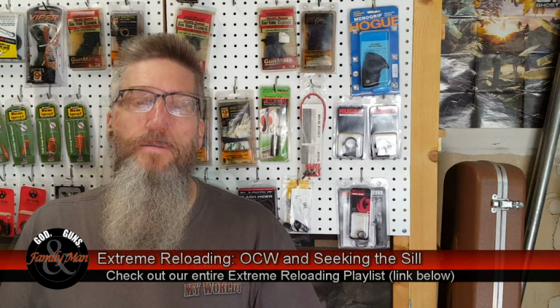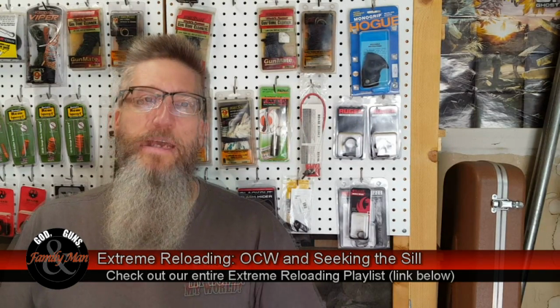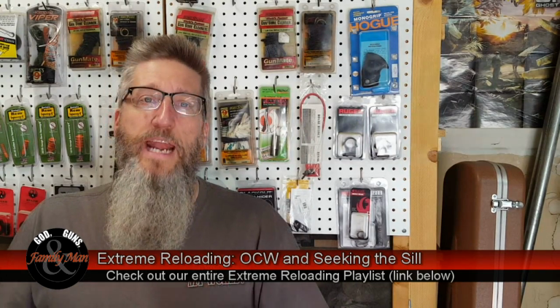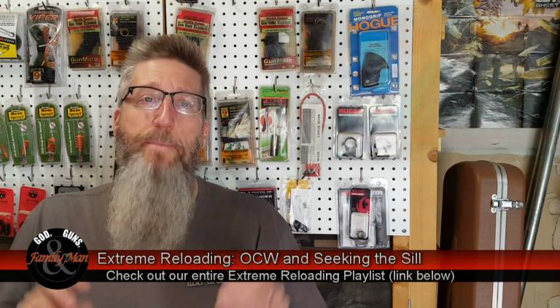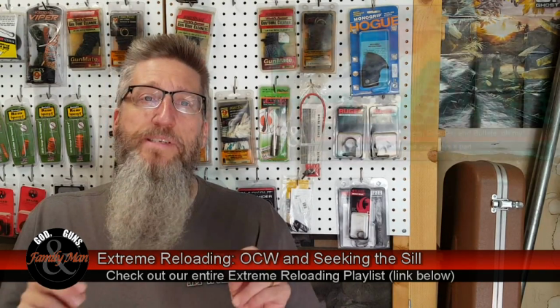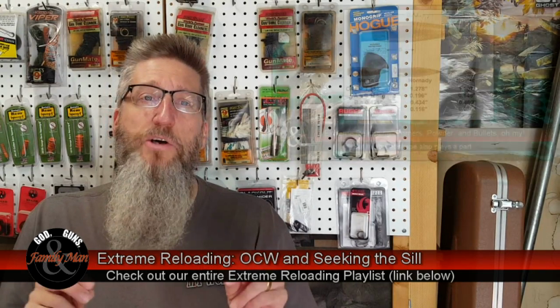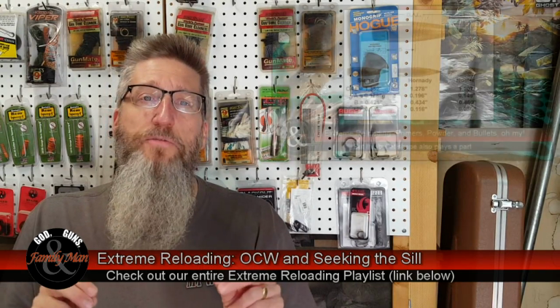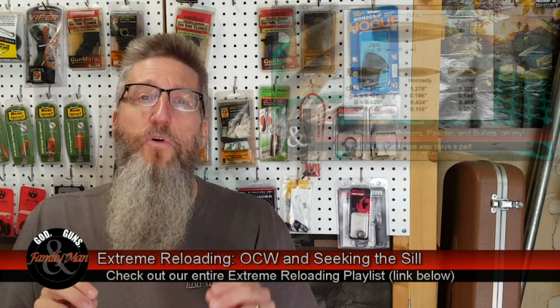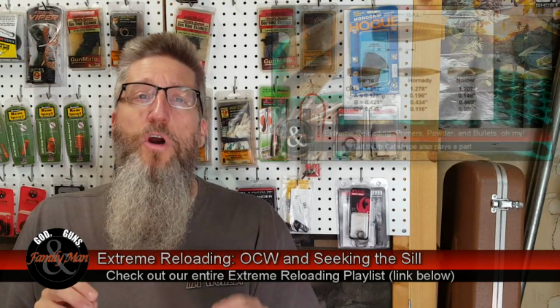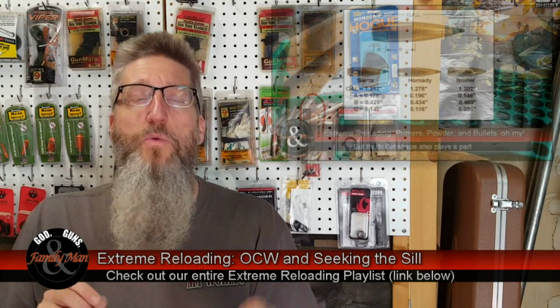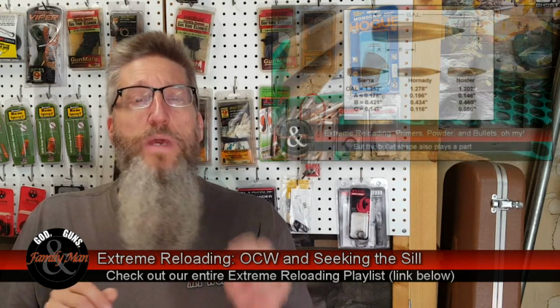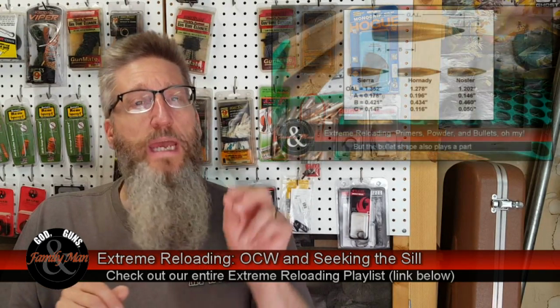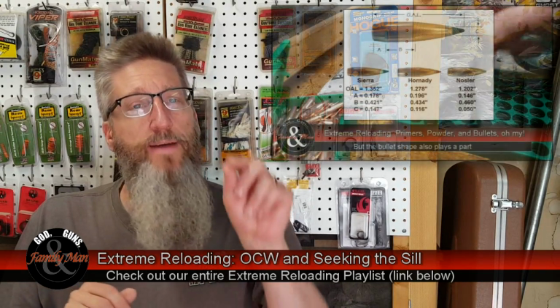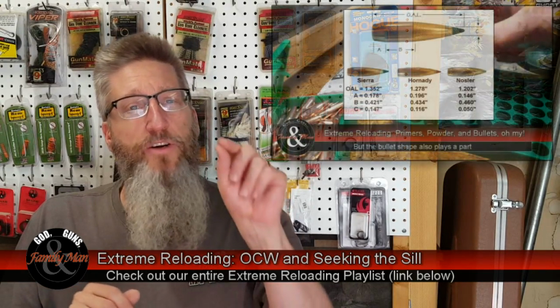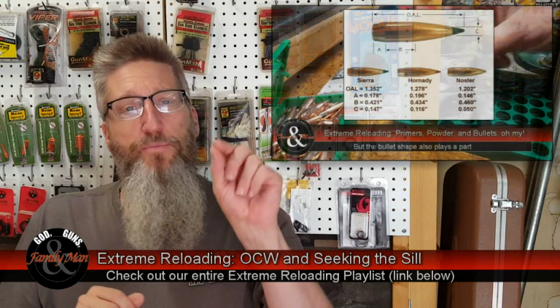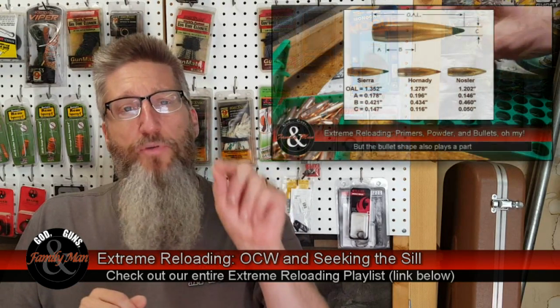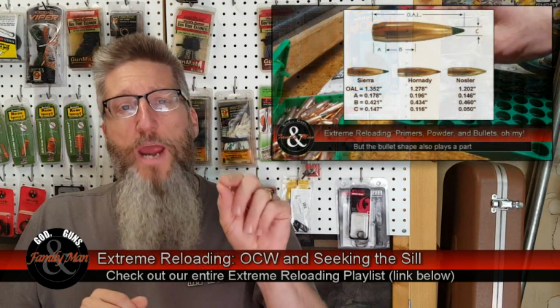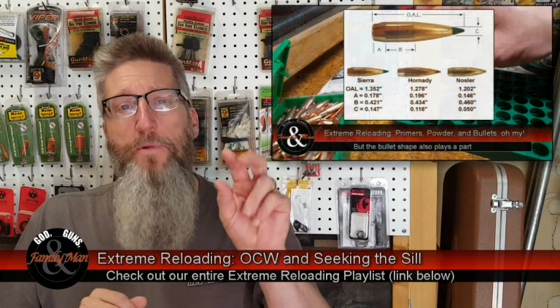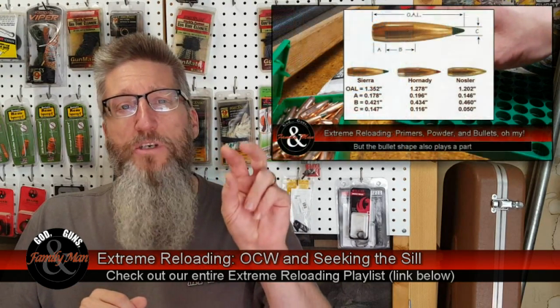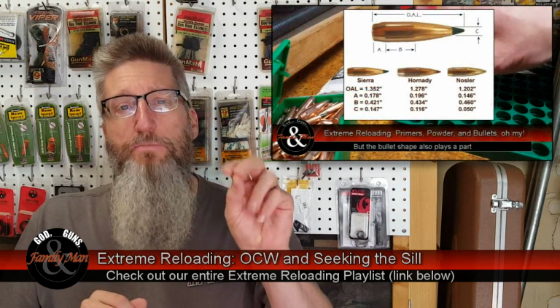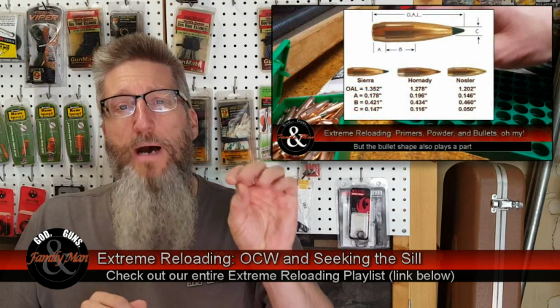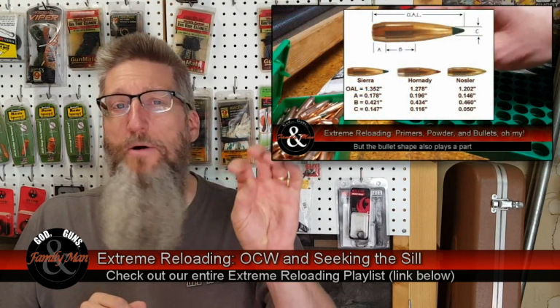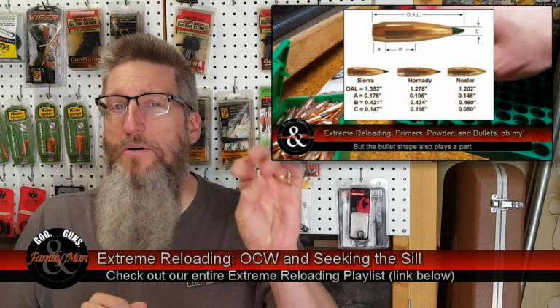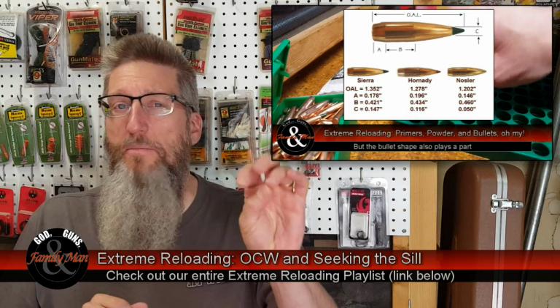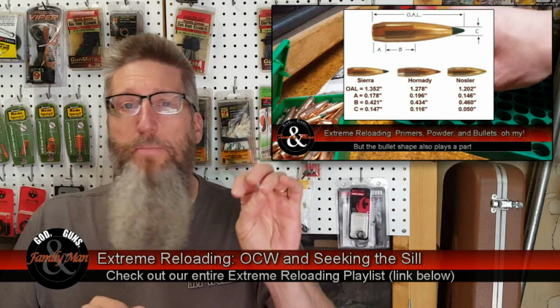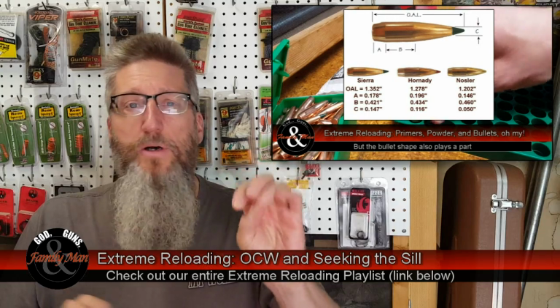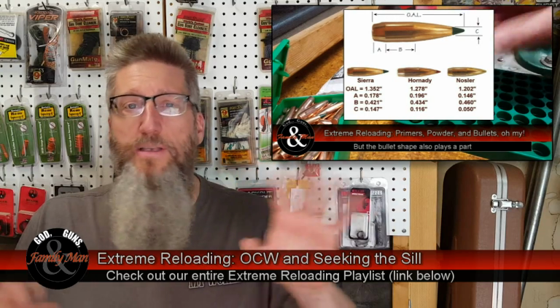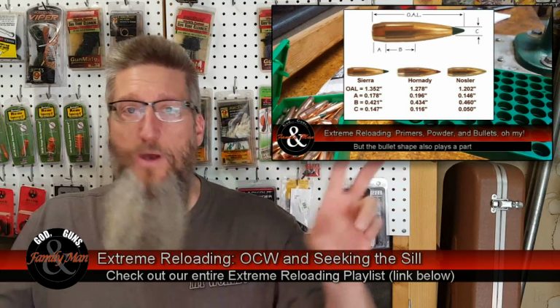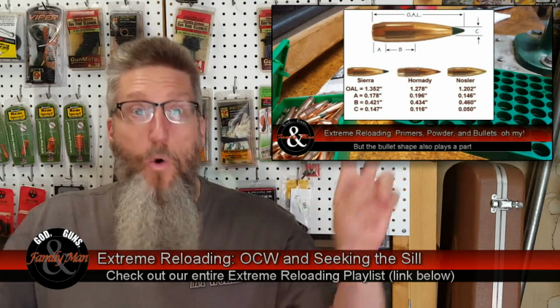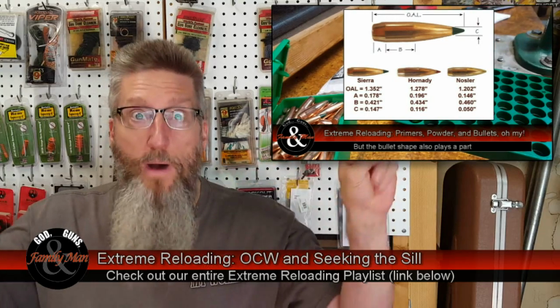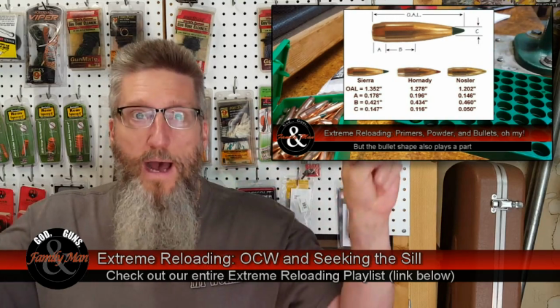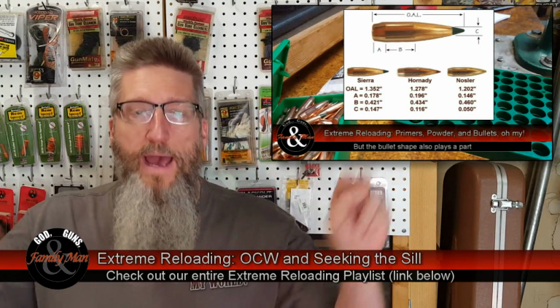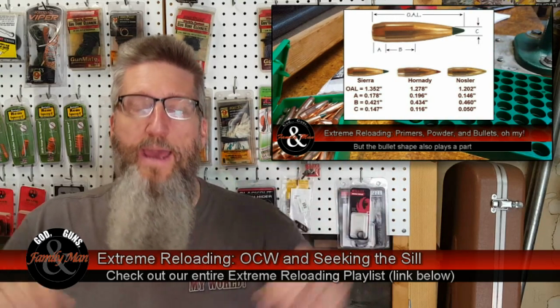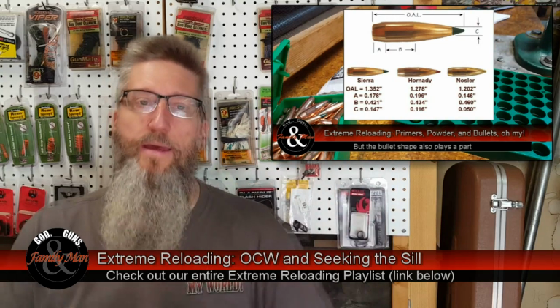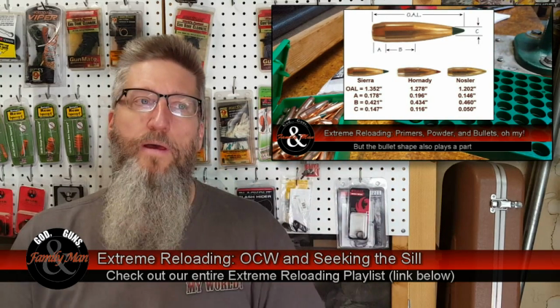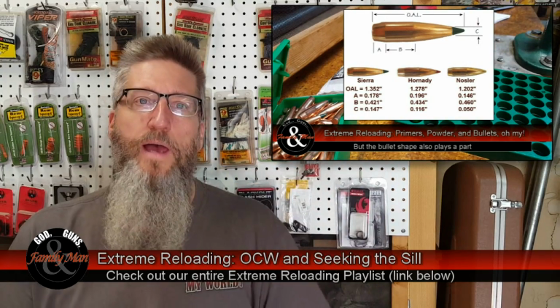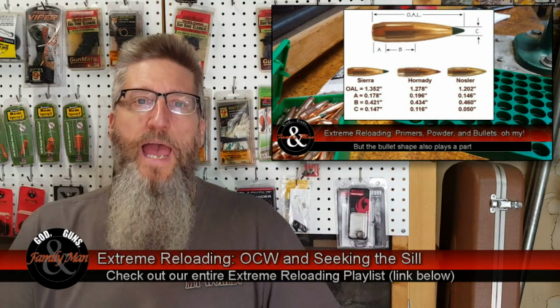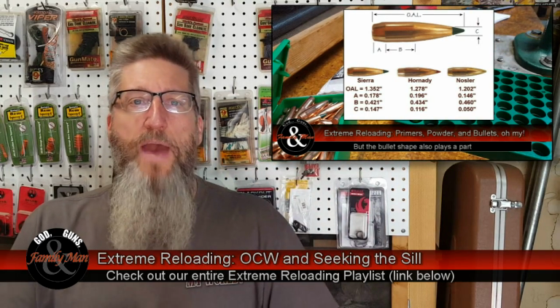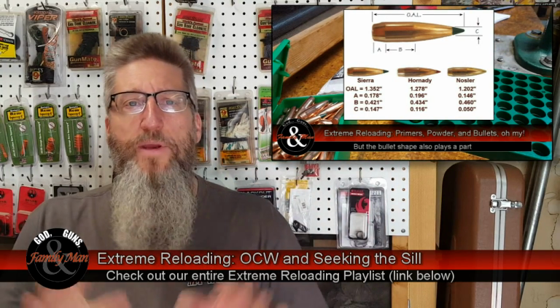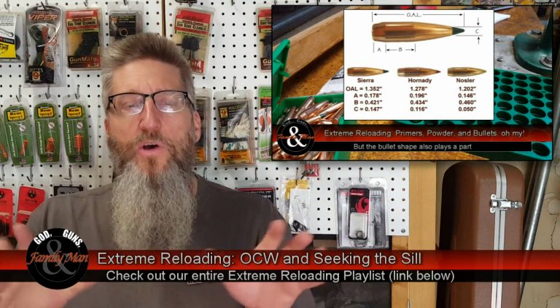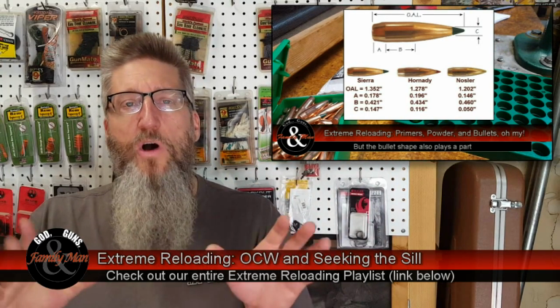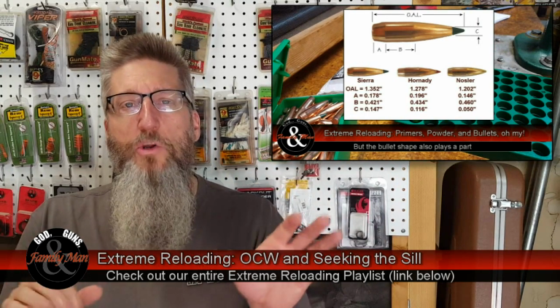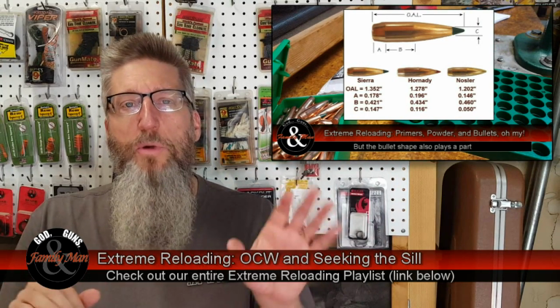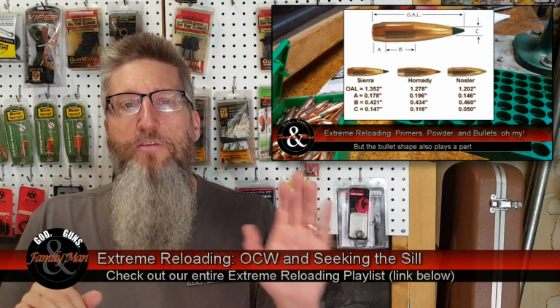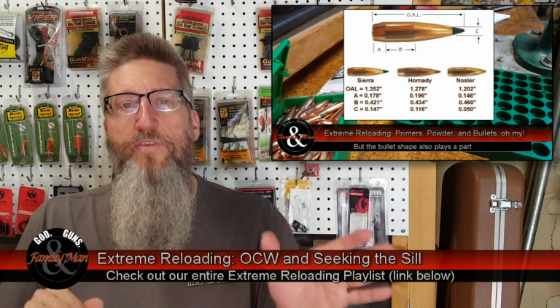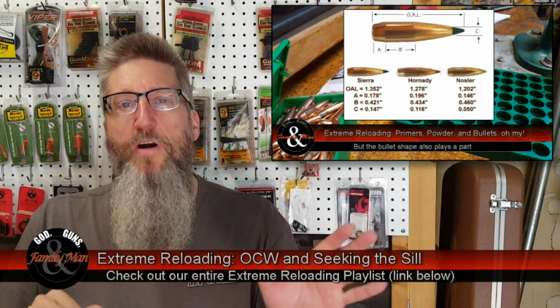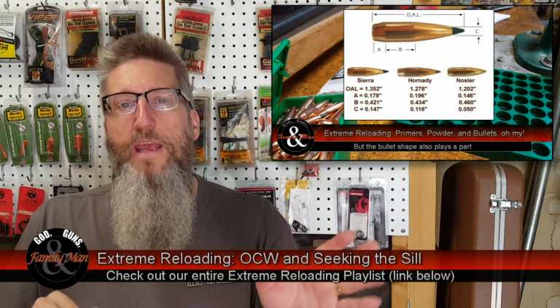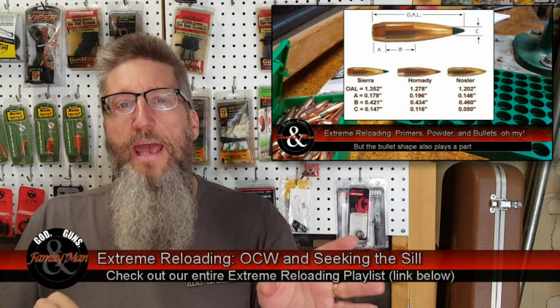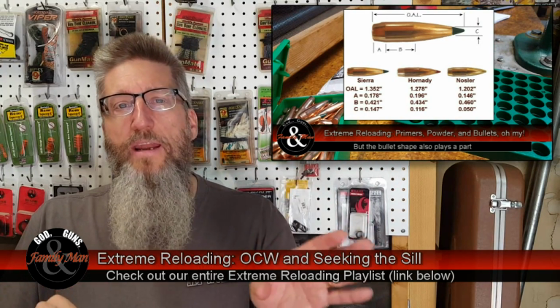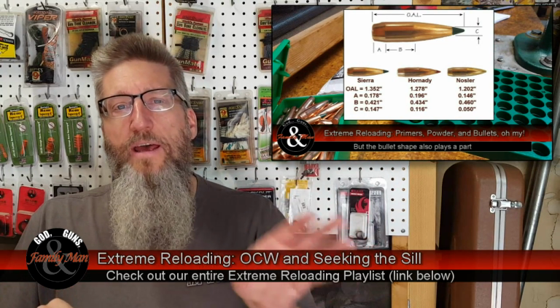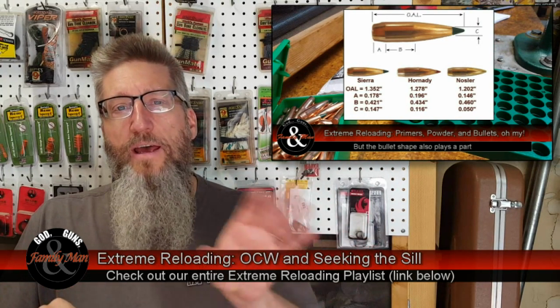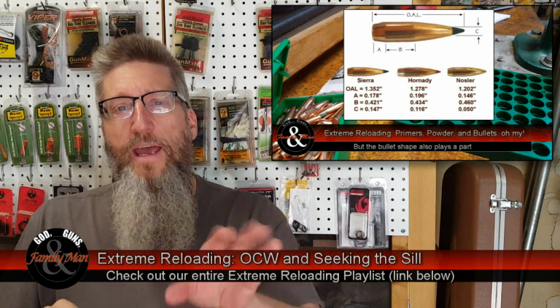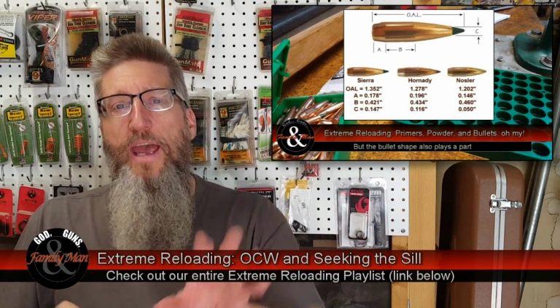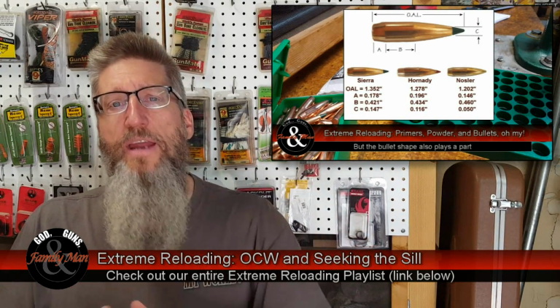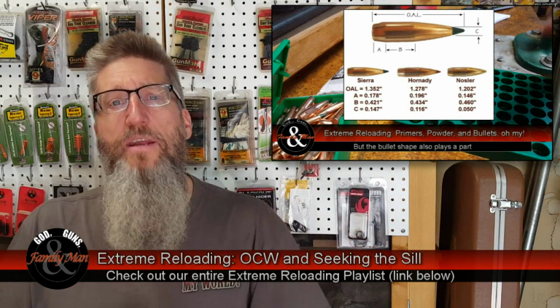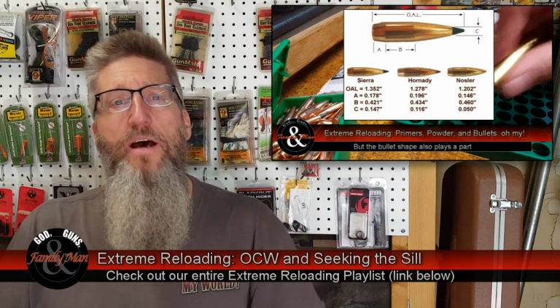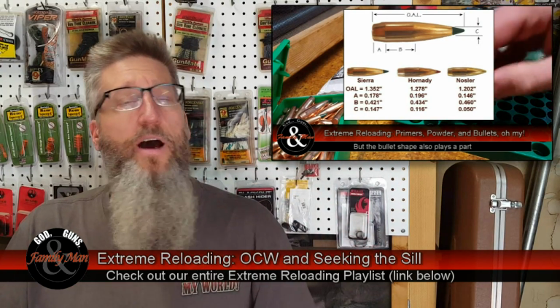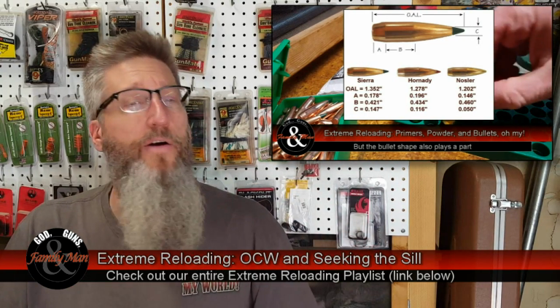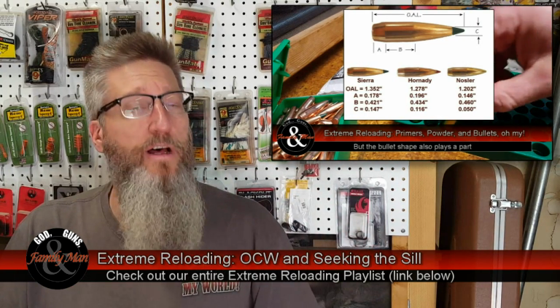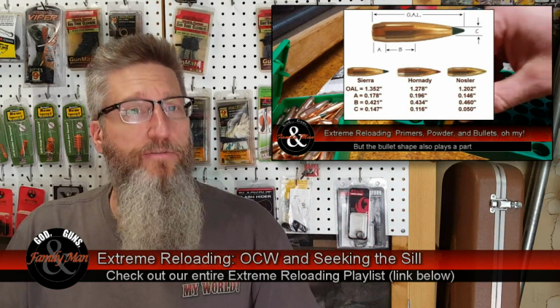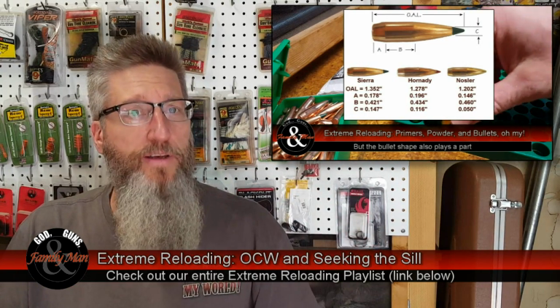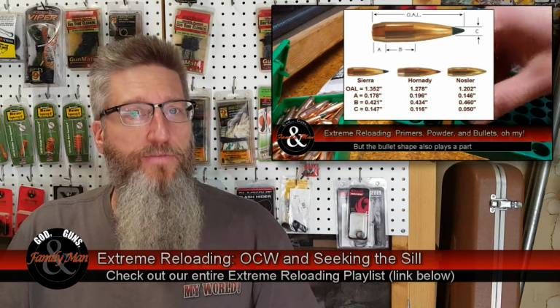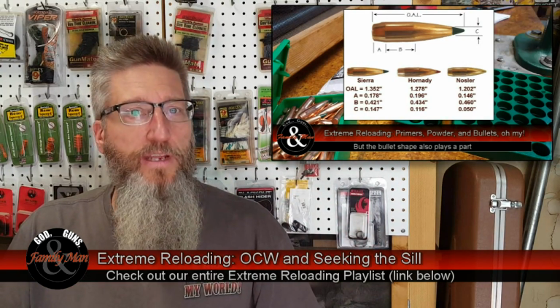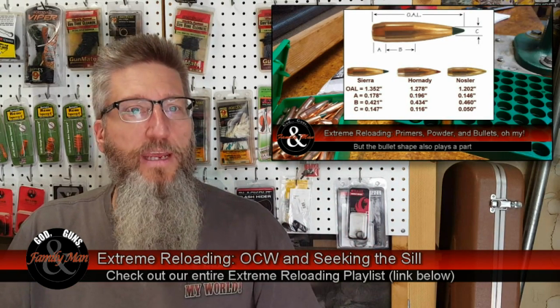In Episode 4, we covered primers, powder, and bullets — oh my! And we talked about Varget and RL-15.